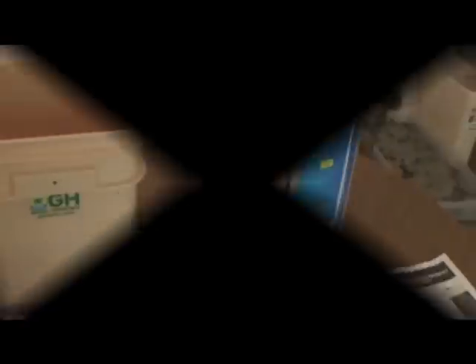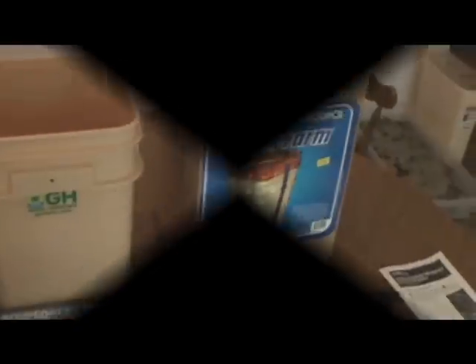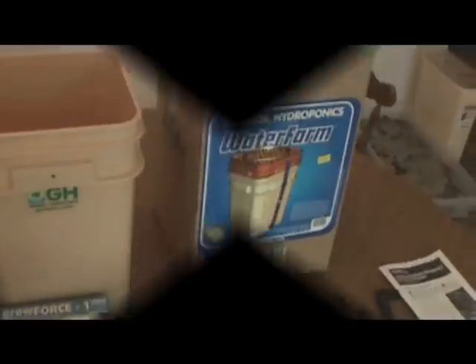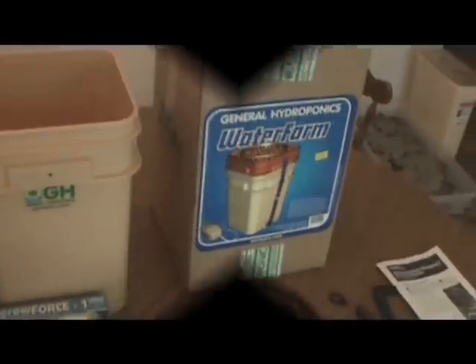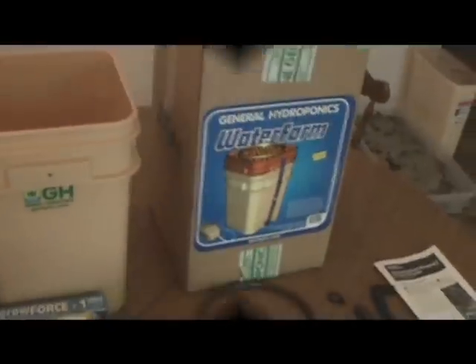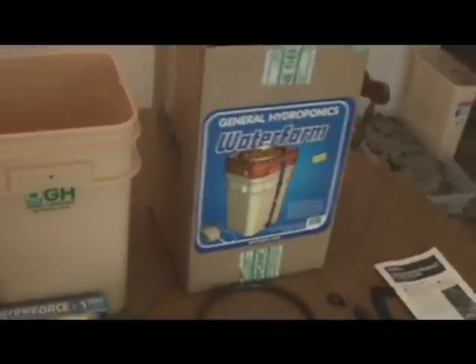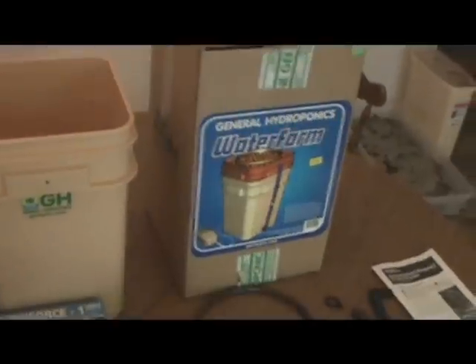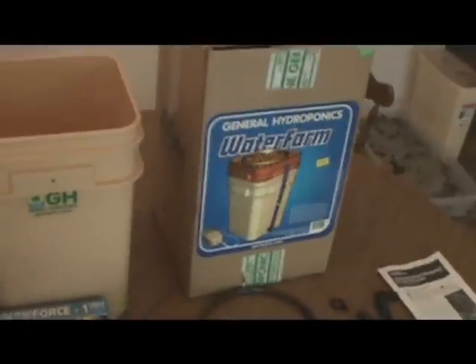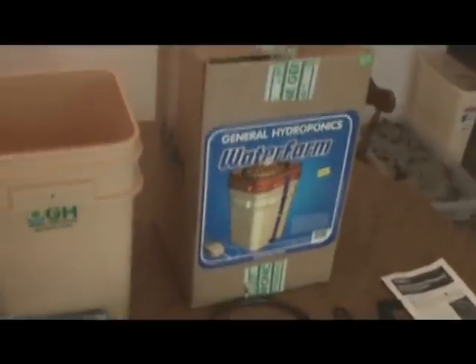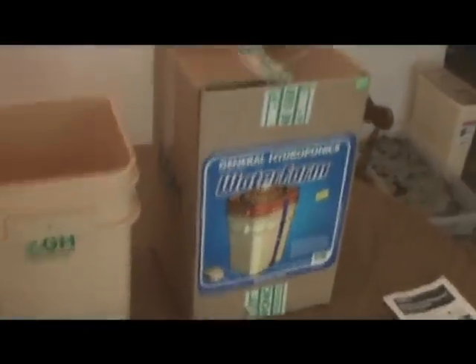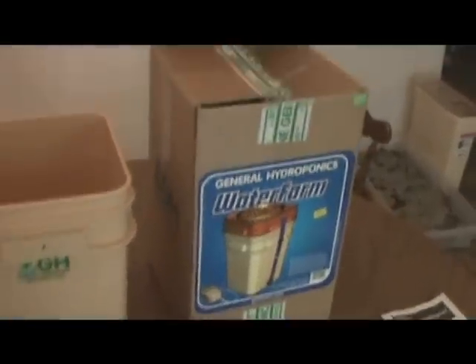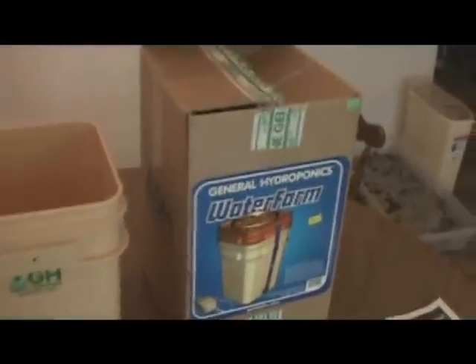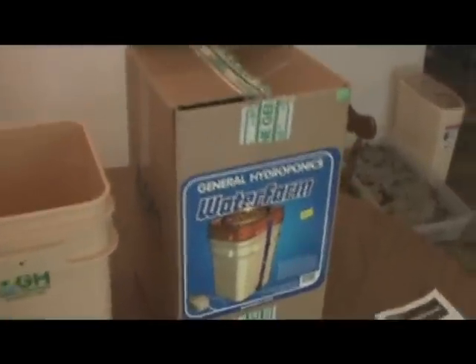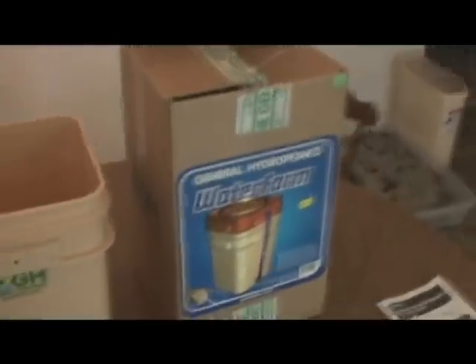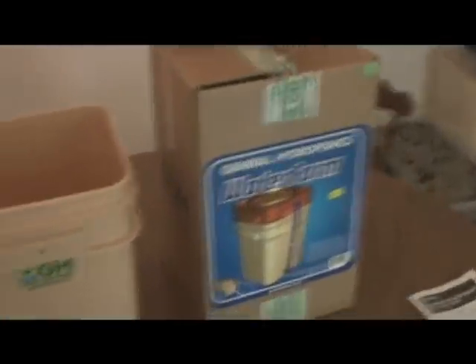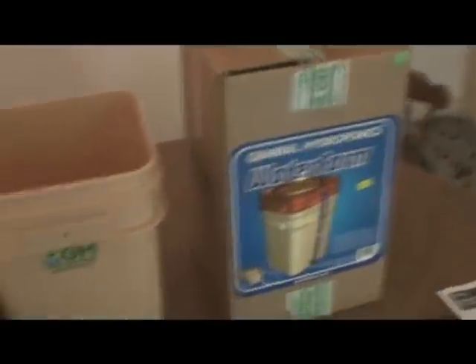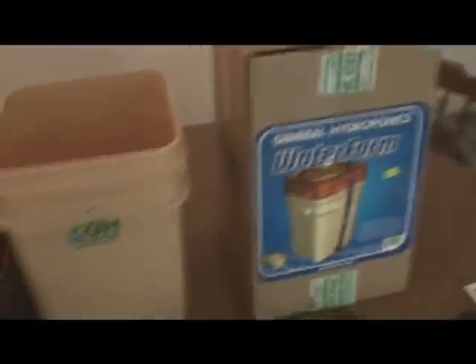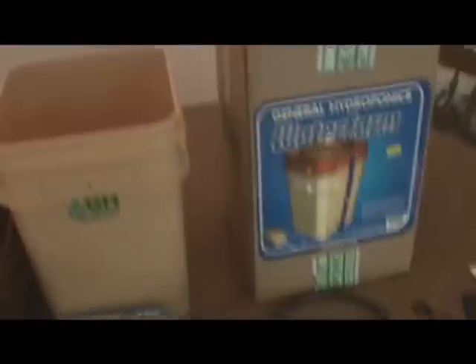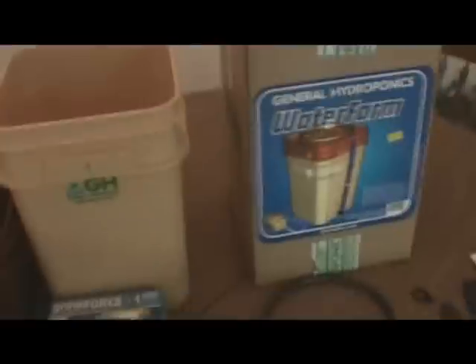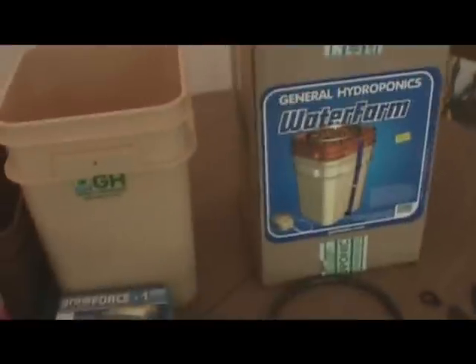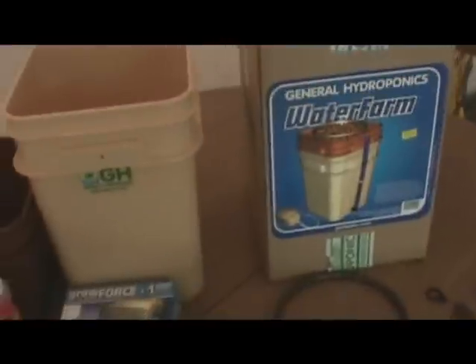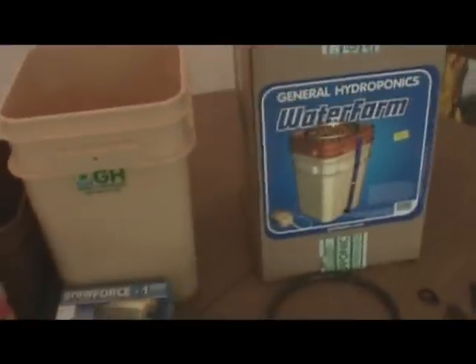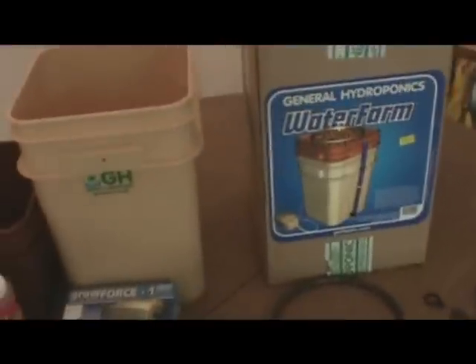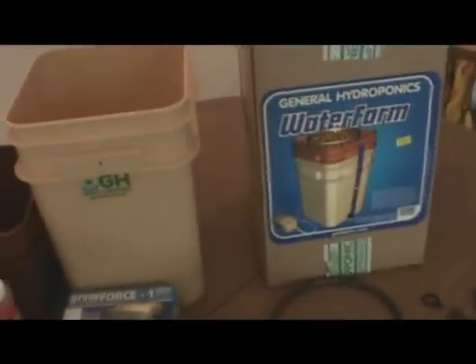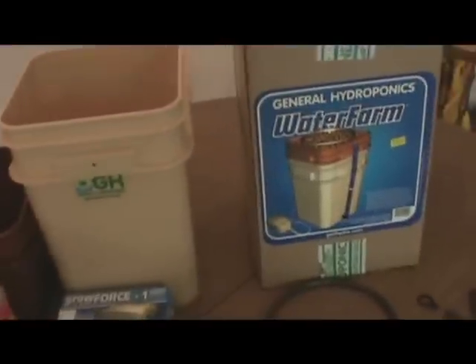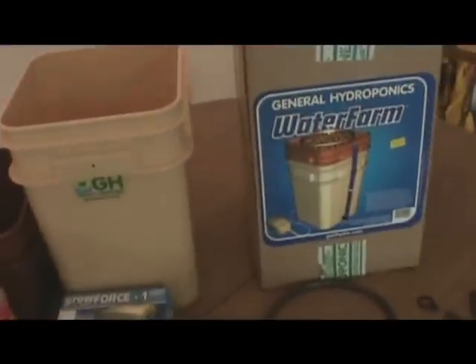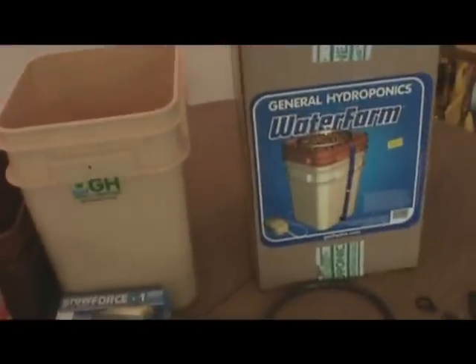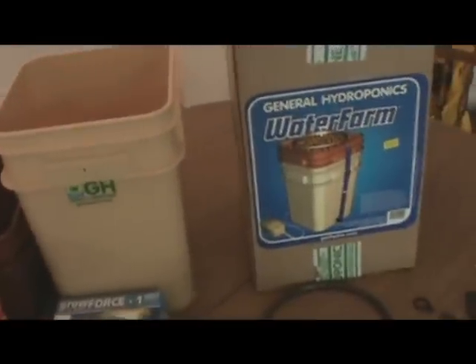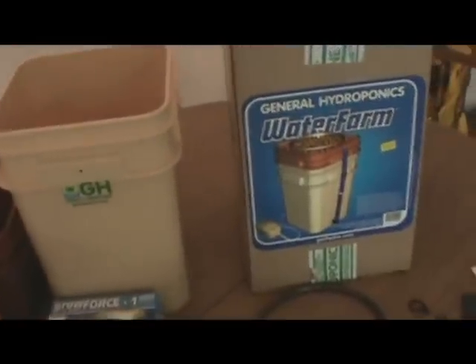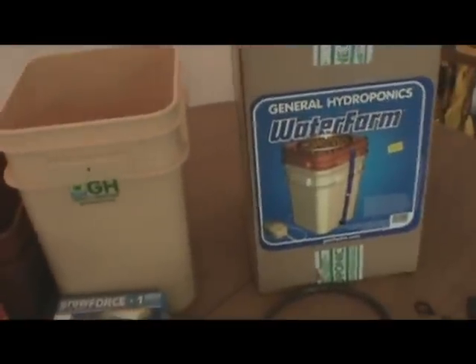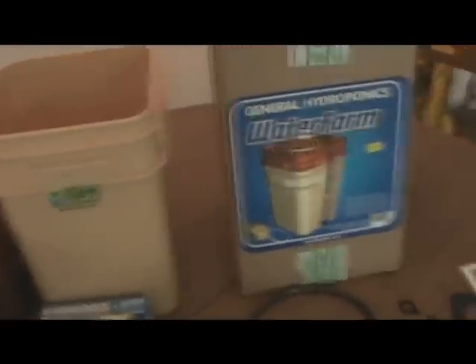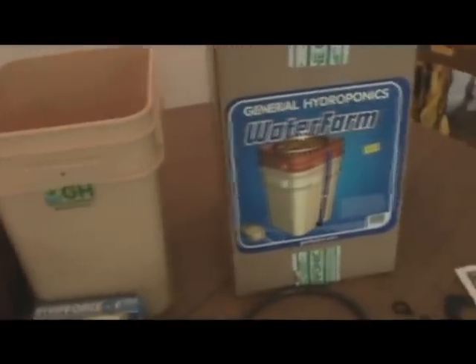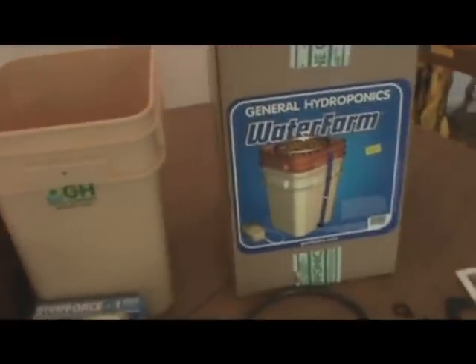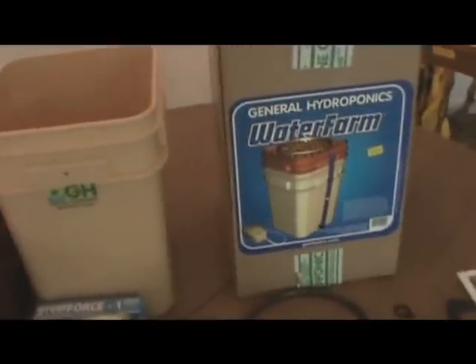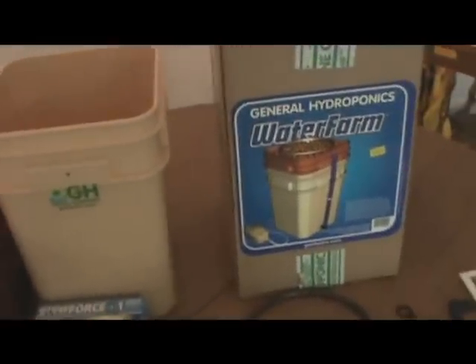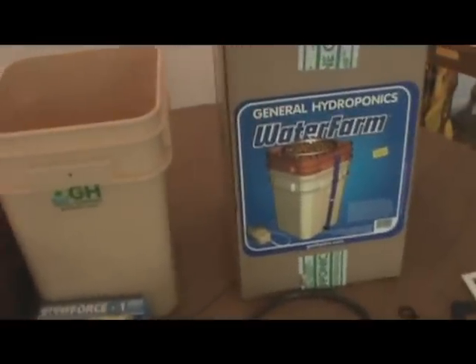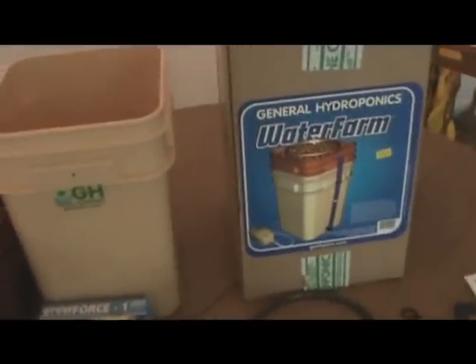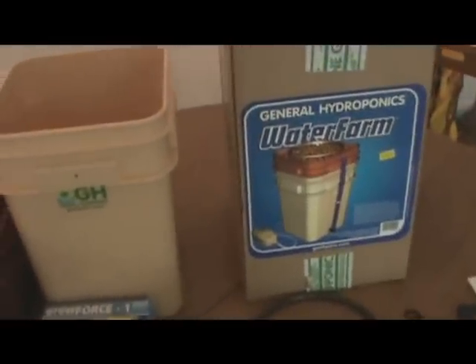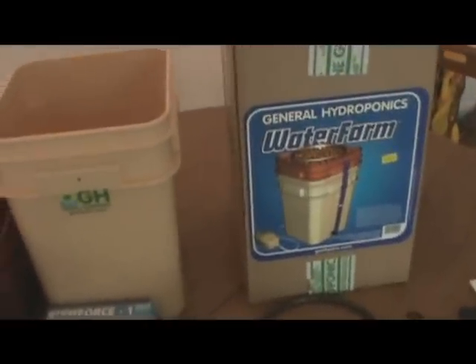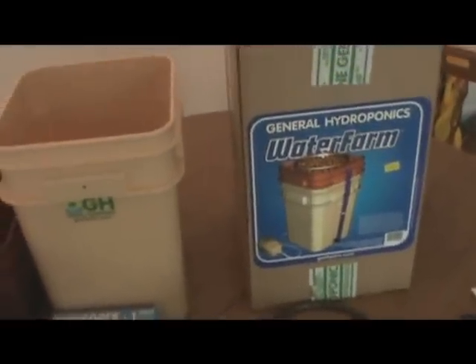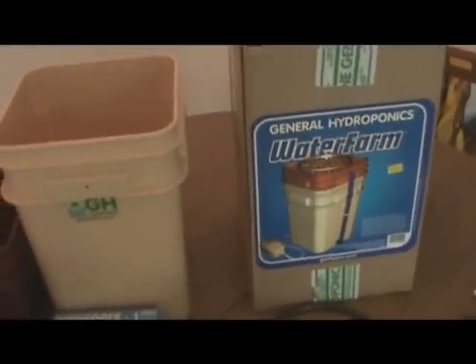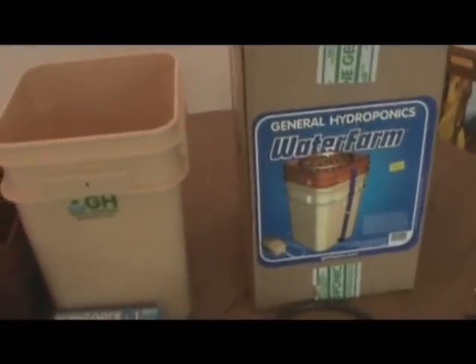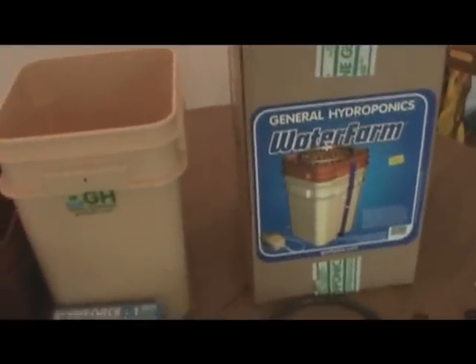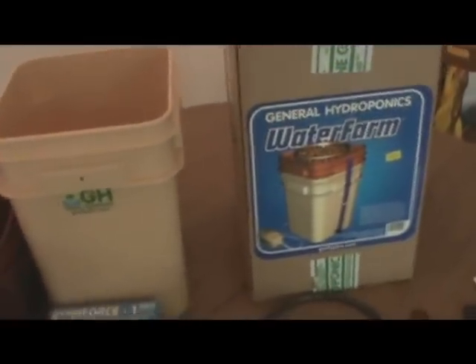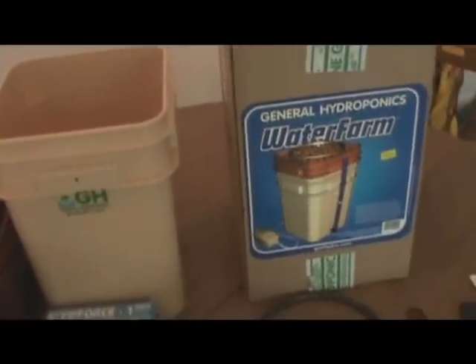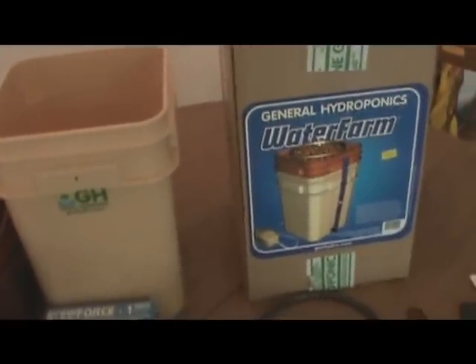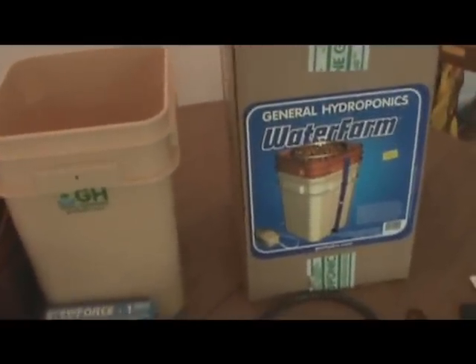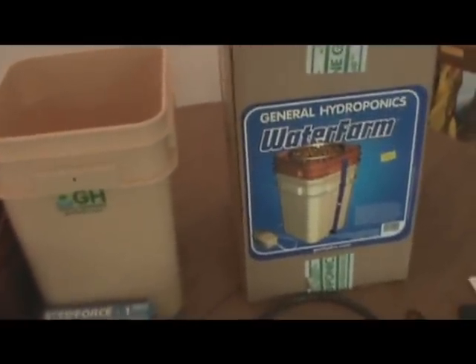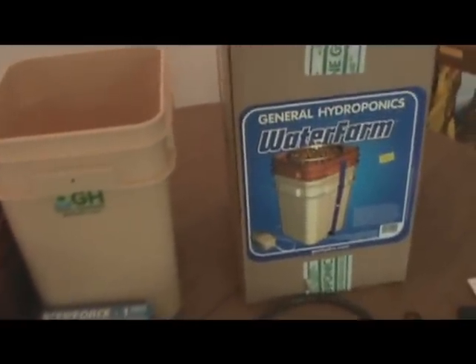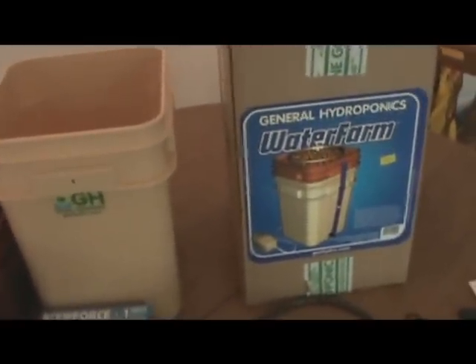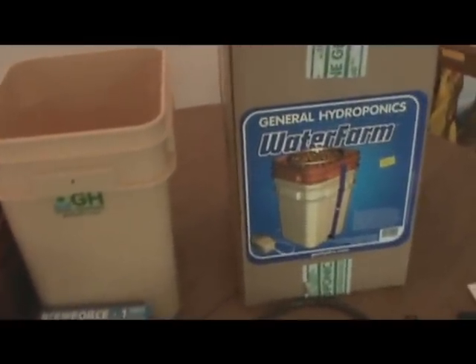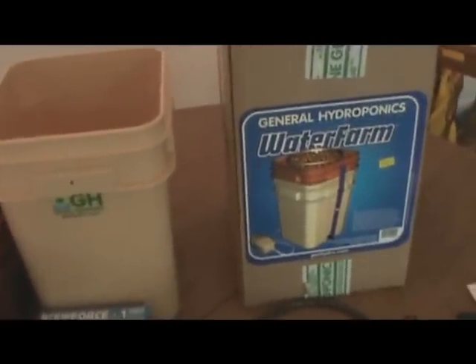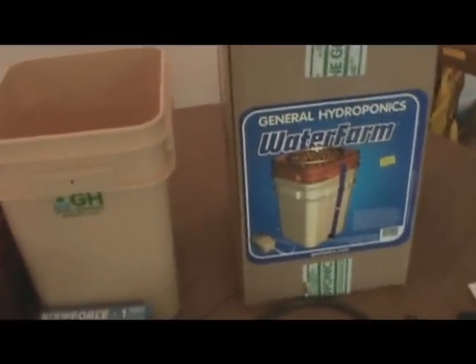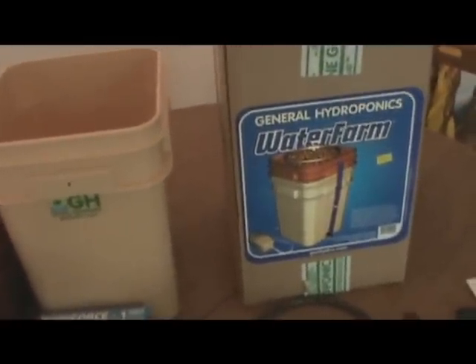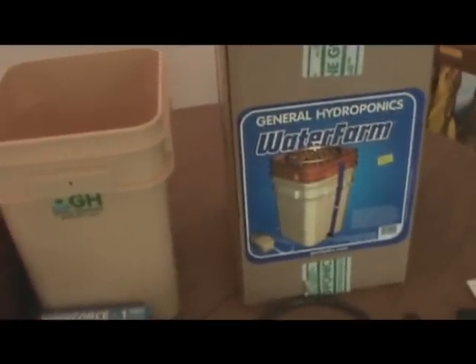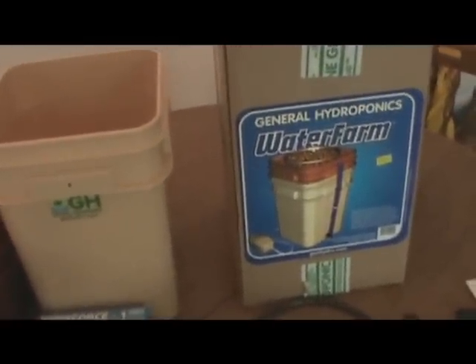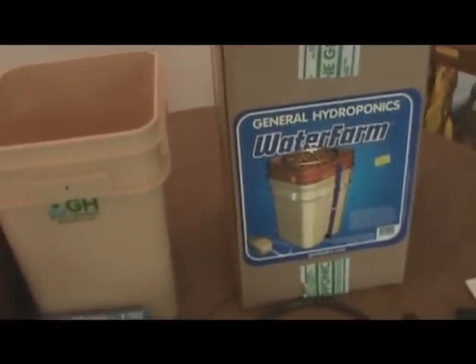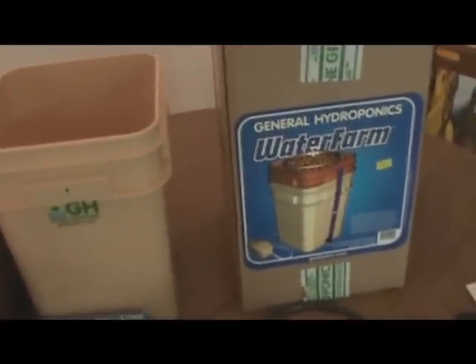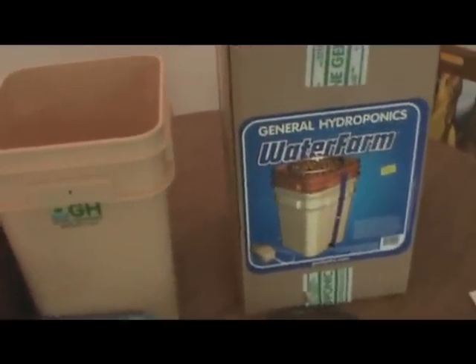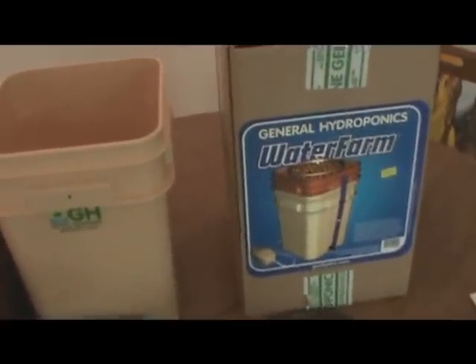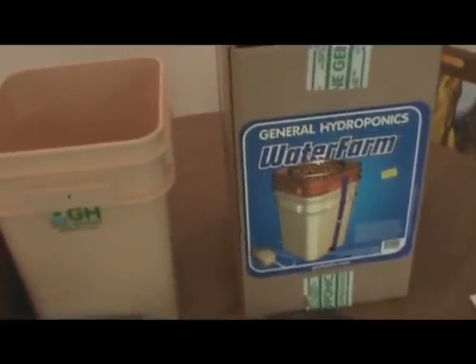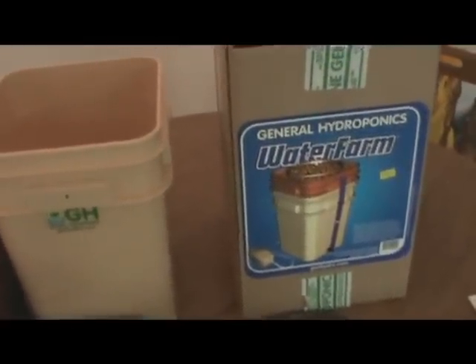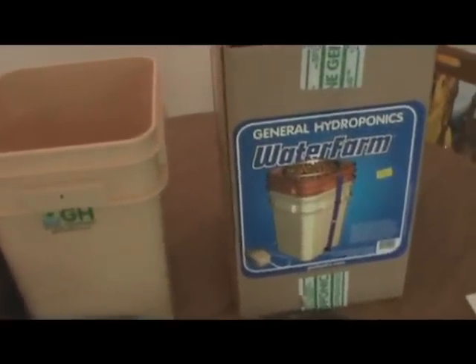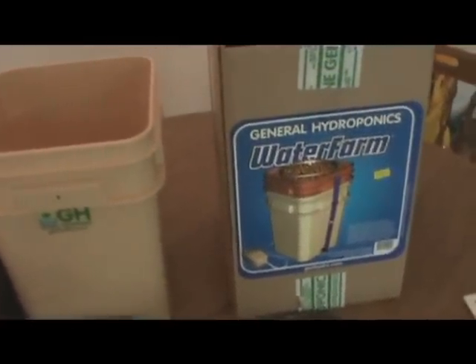Hey everyone, welcome to another video for growgreenagroo.com. Today's video segment we're going to show you how to assemble a hydroponic kit.